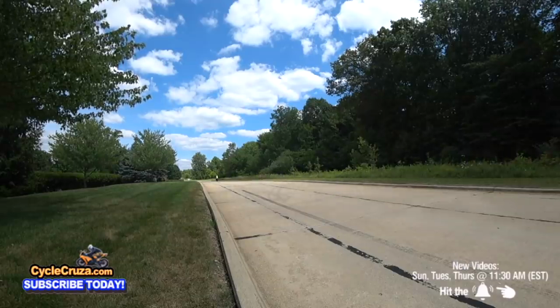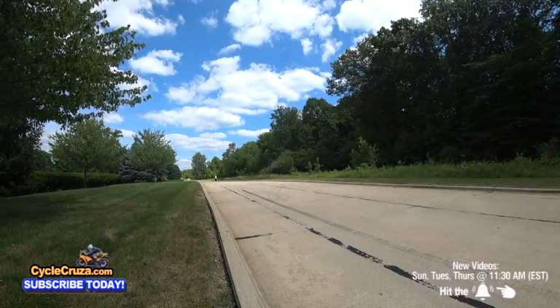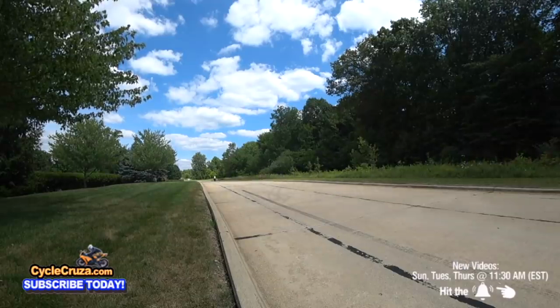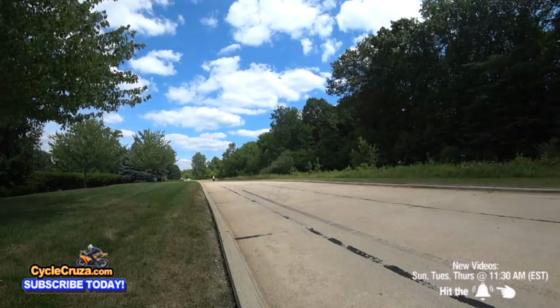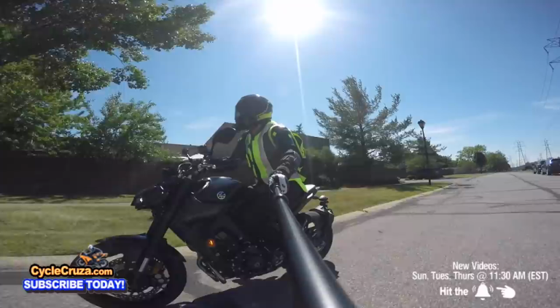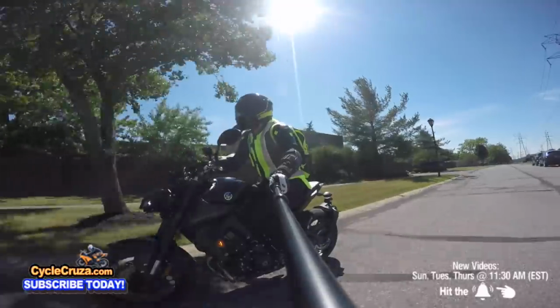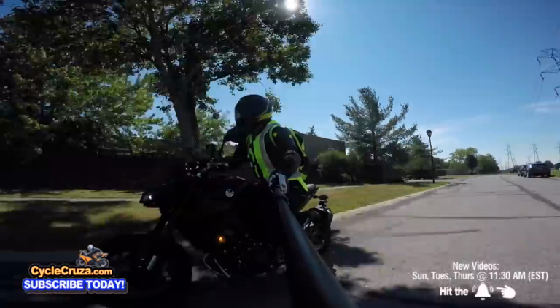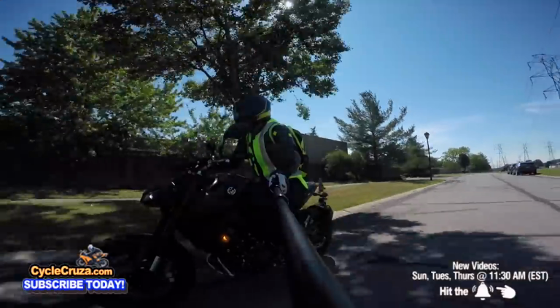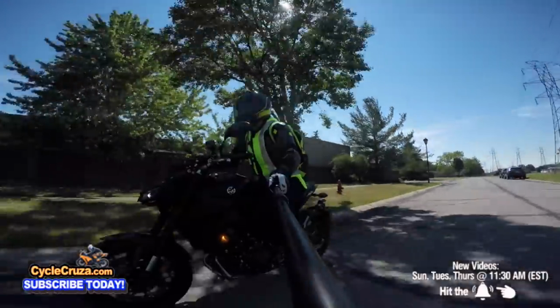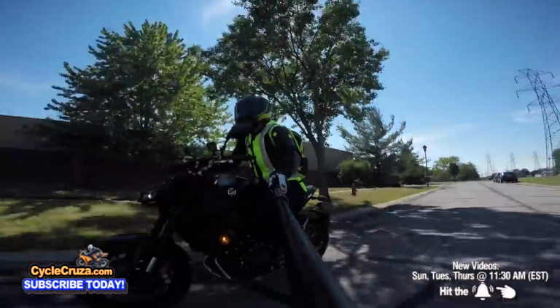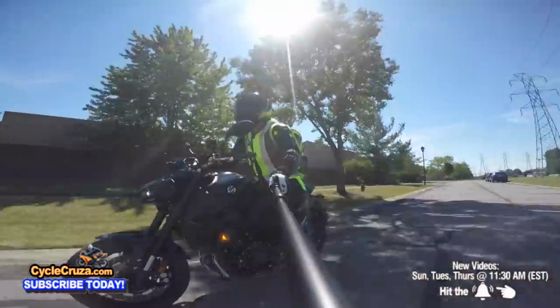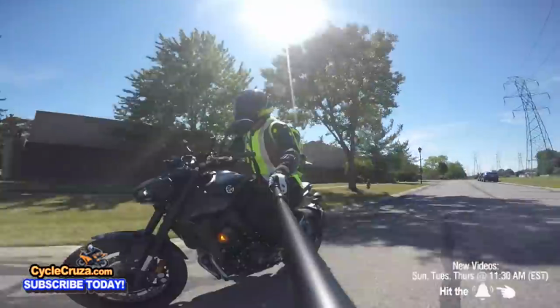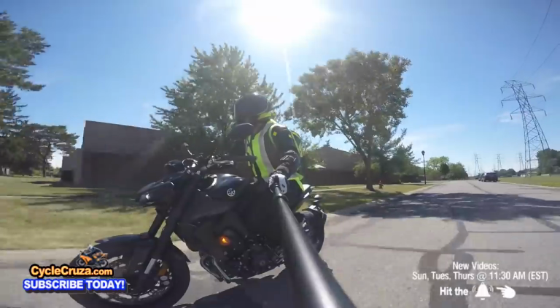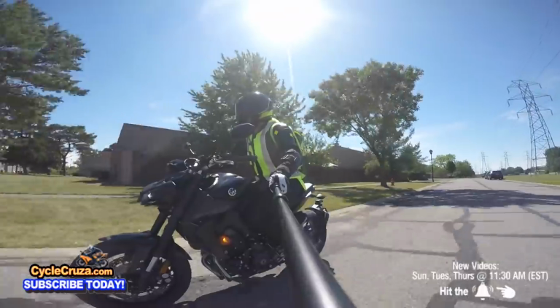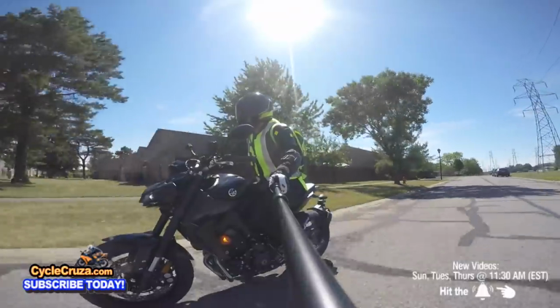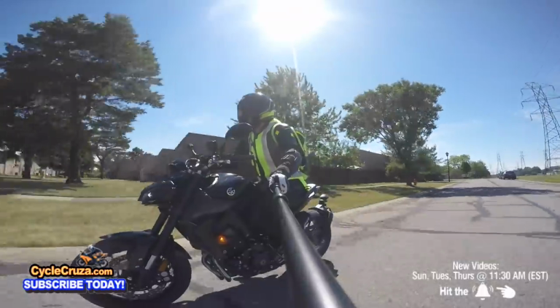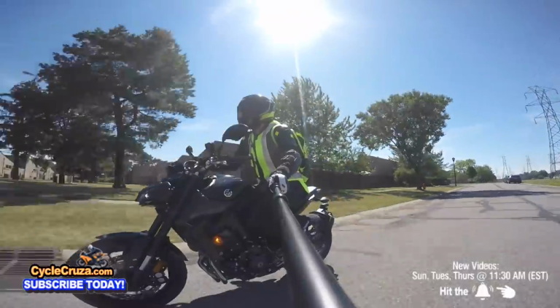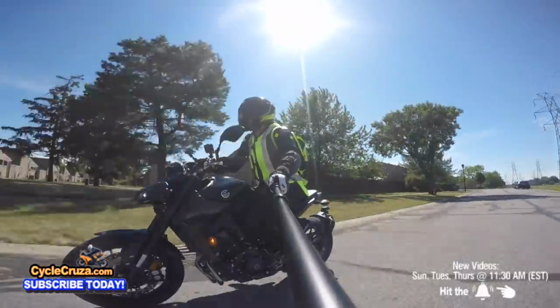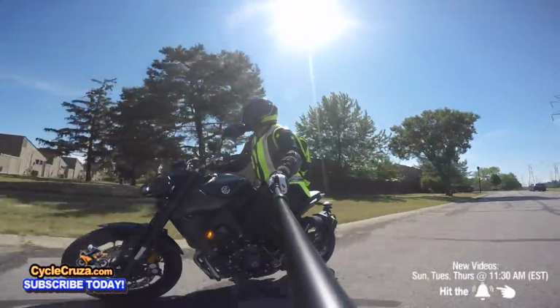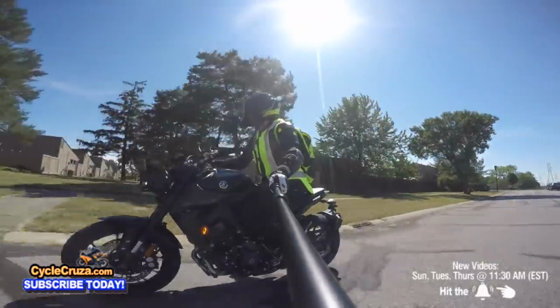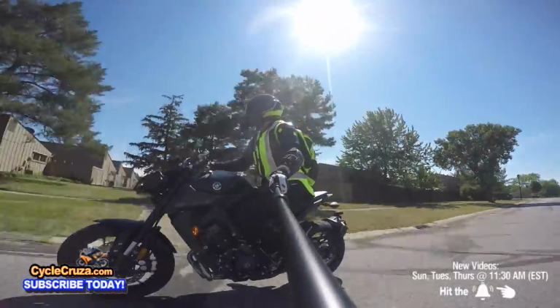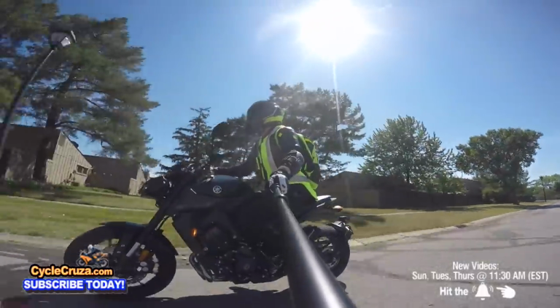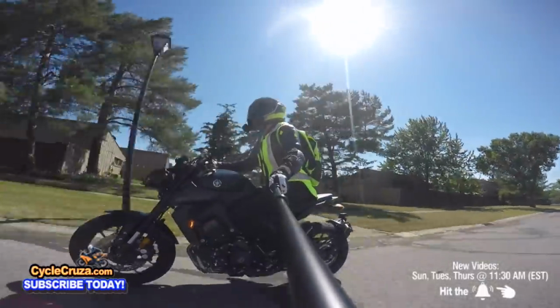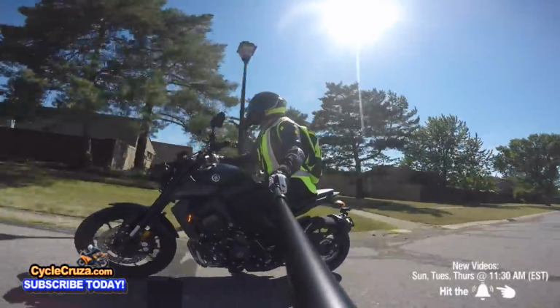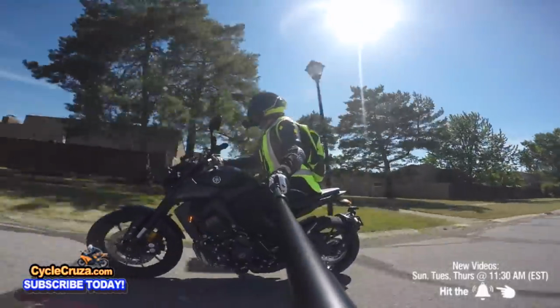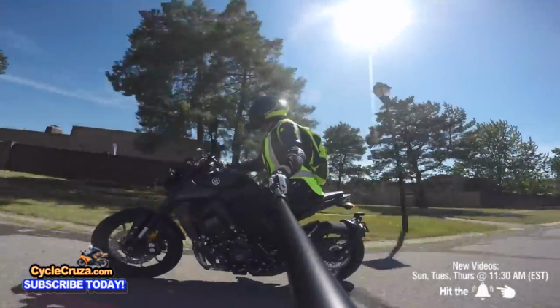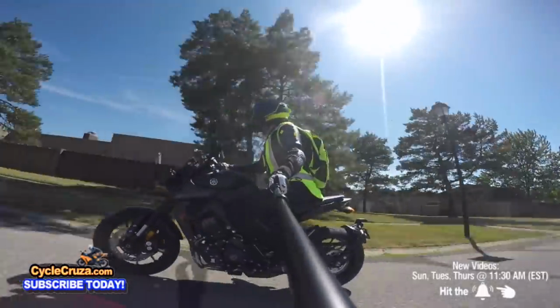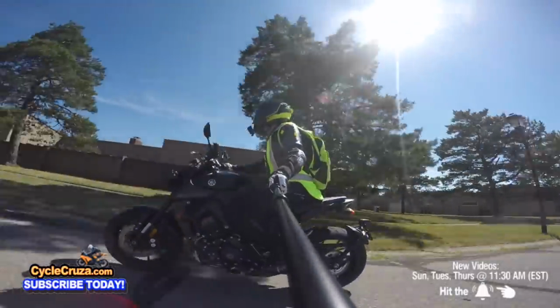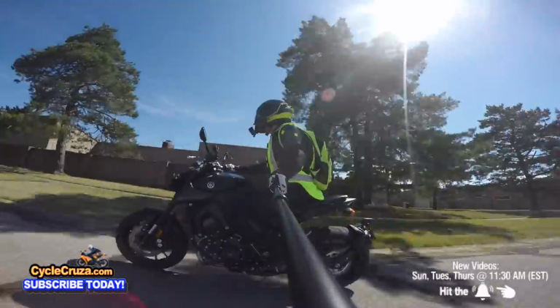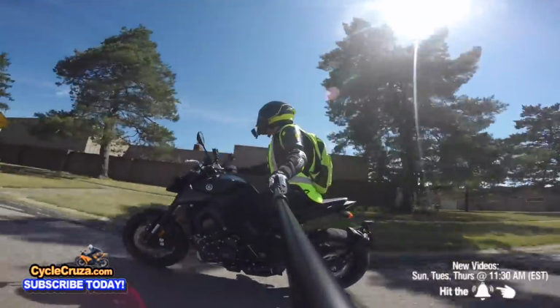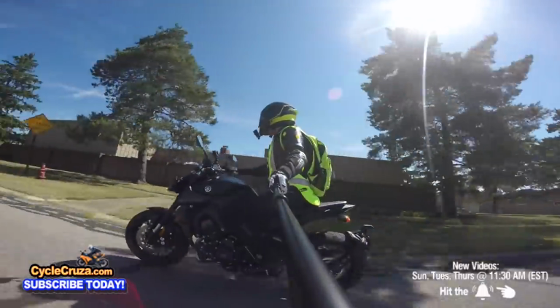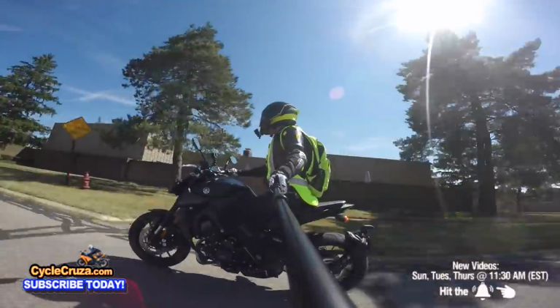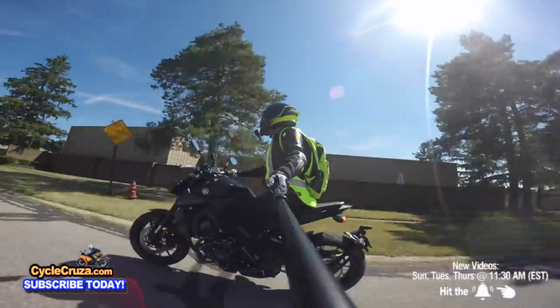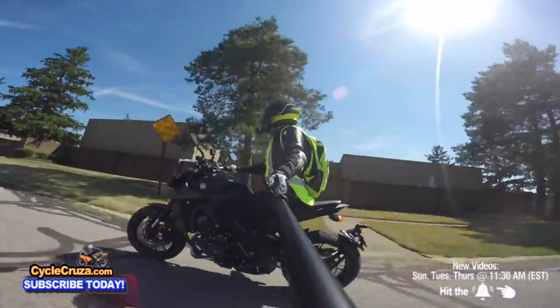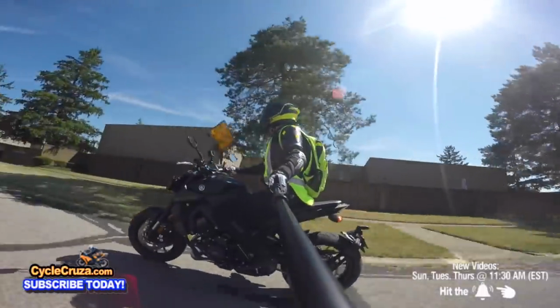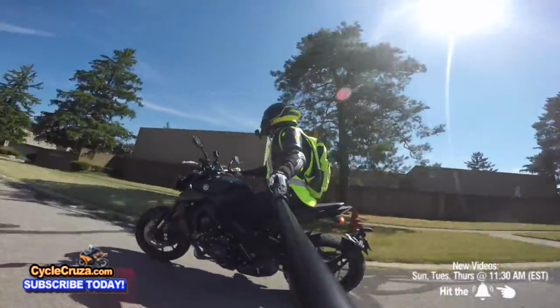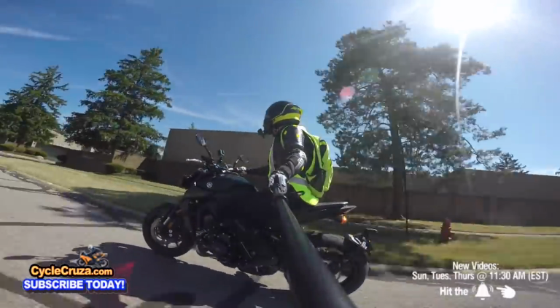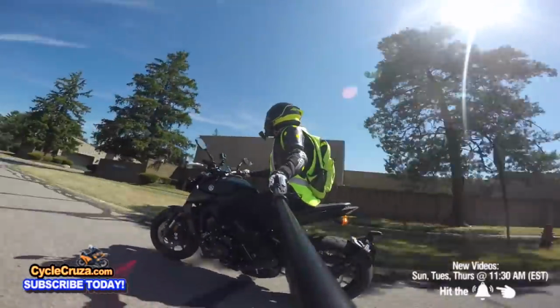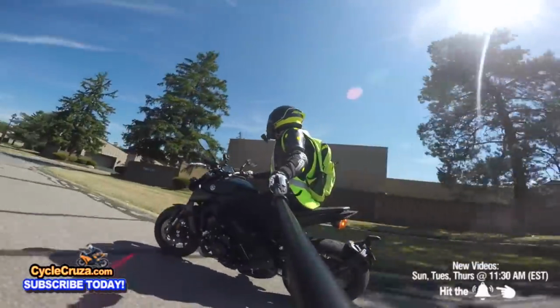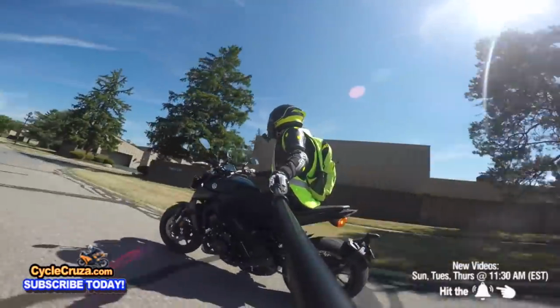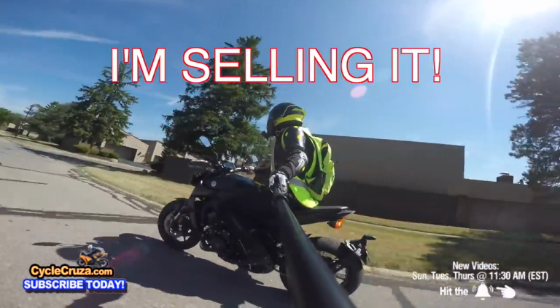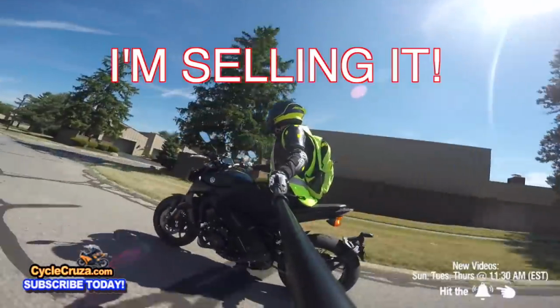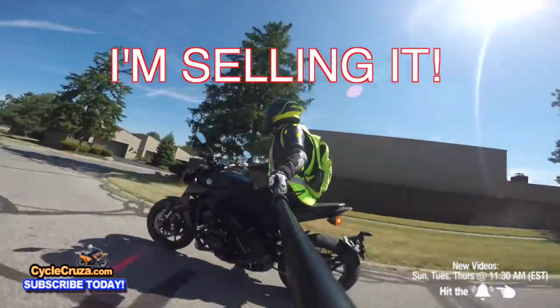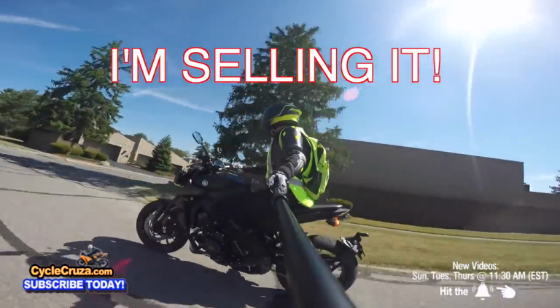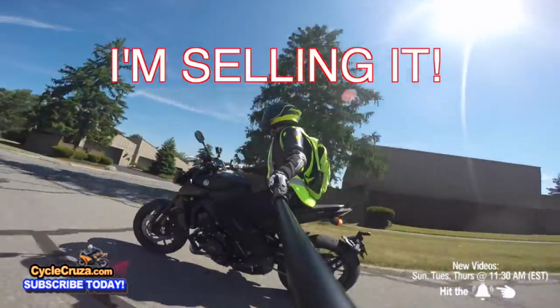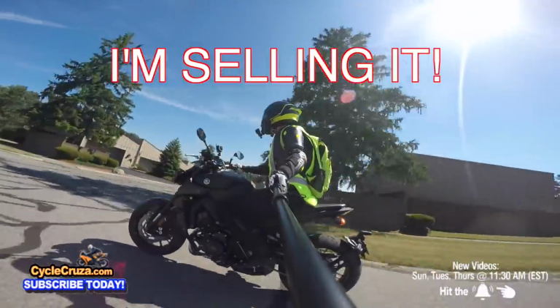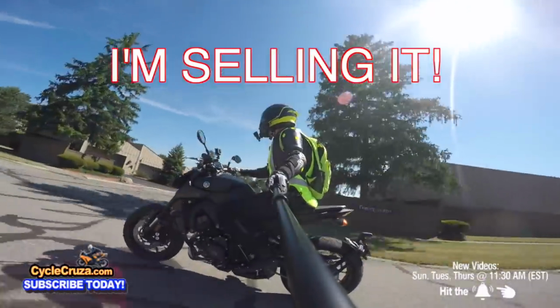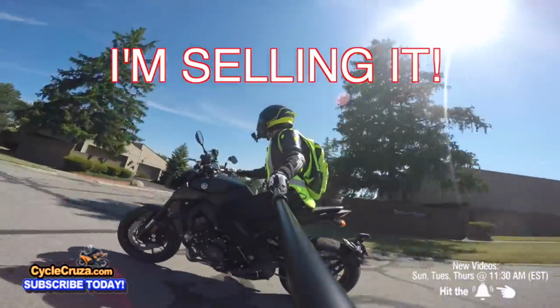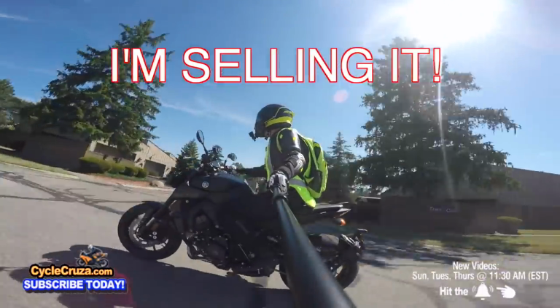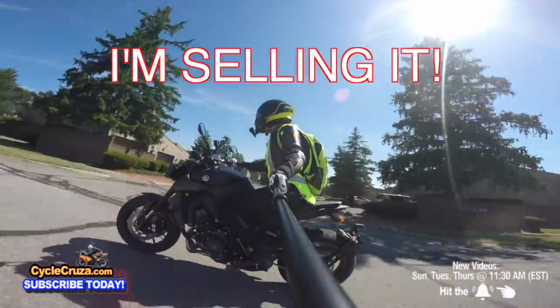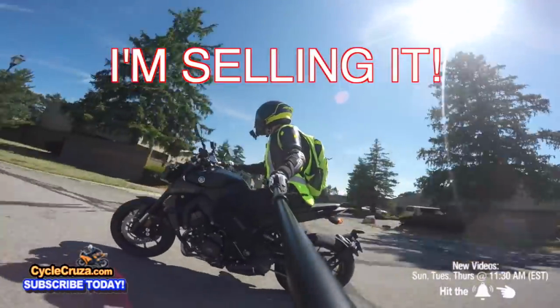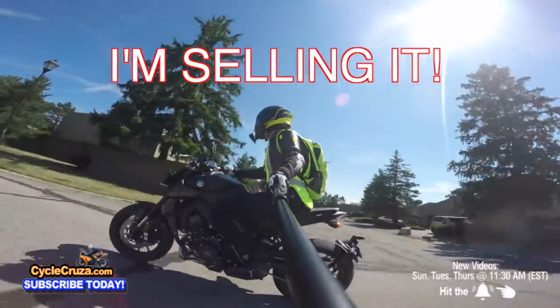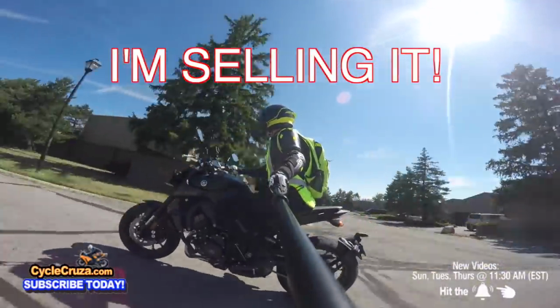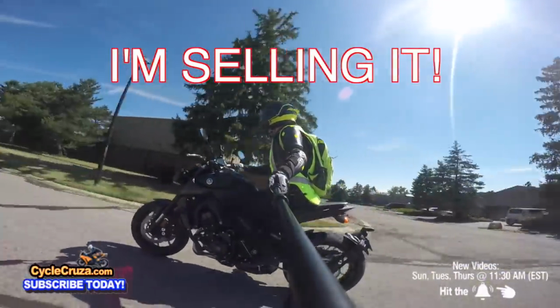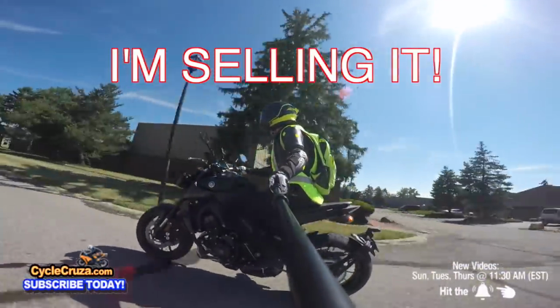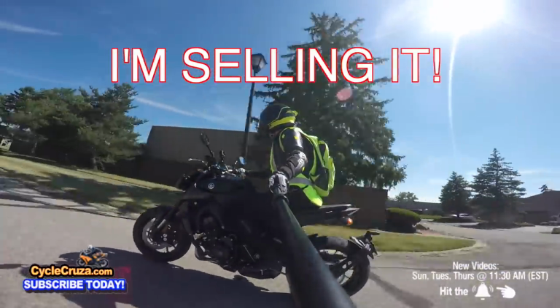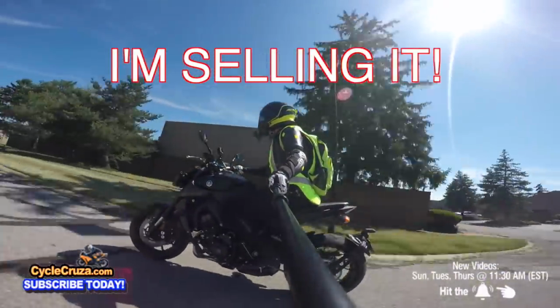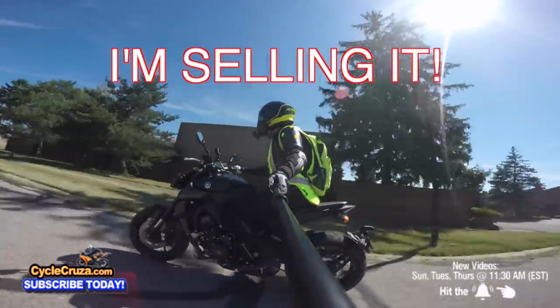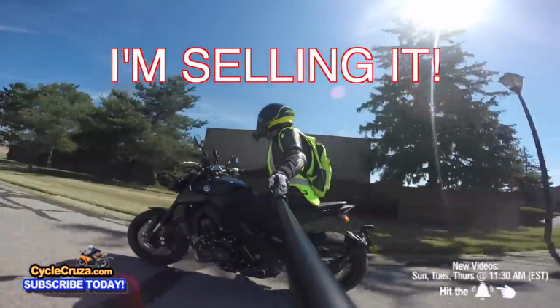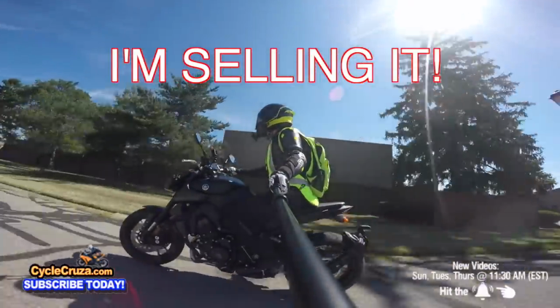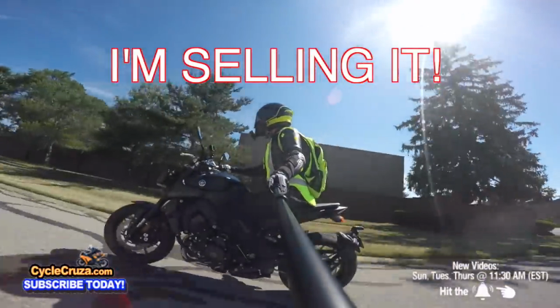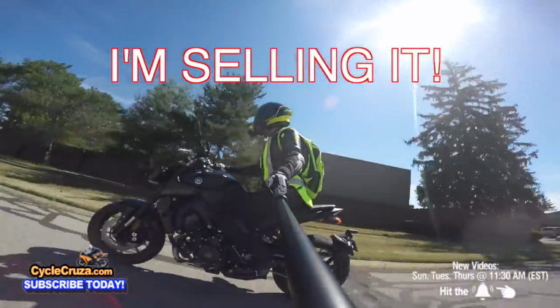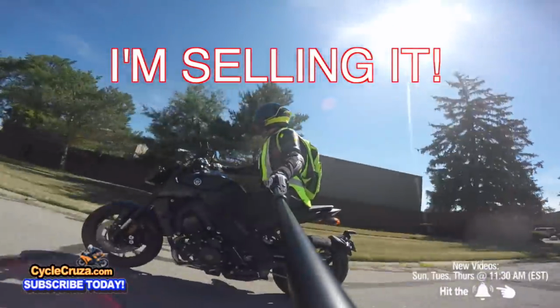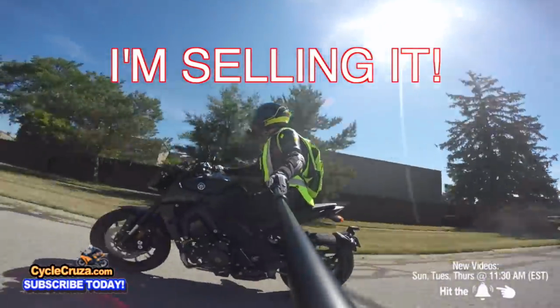My 2020 Yamaha MT-09 is really fun and I love it, but I'm selling it. I'll tell you why.